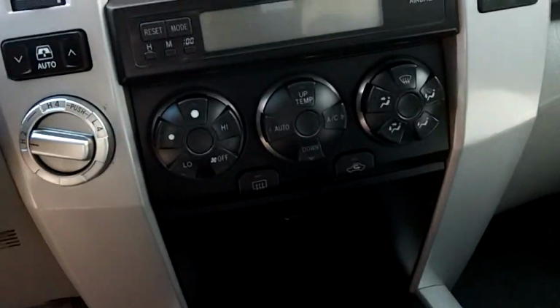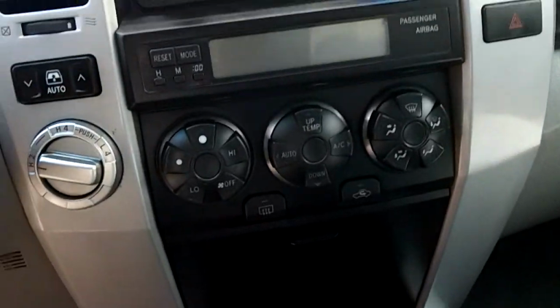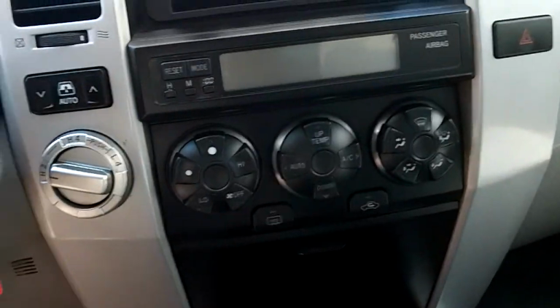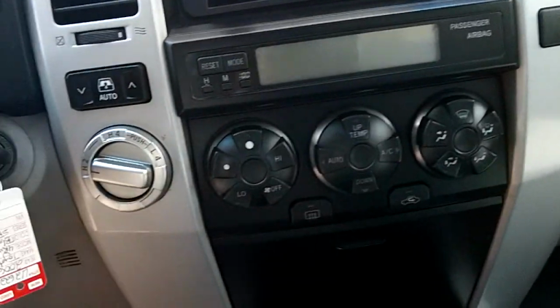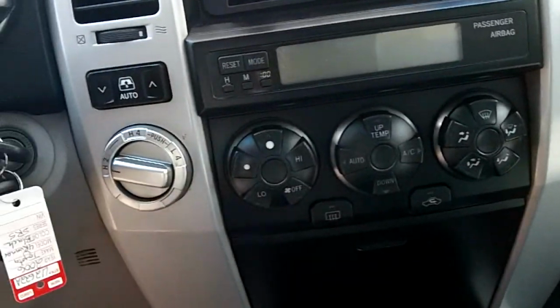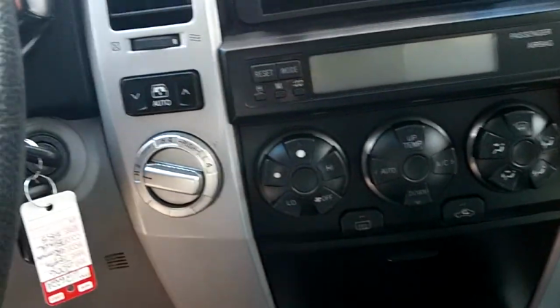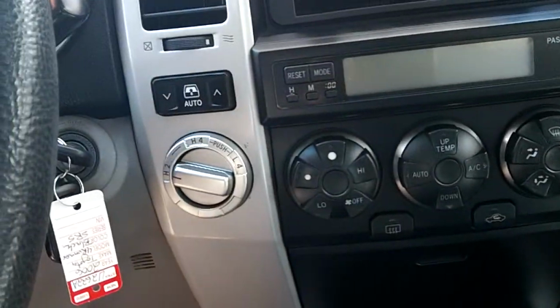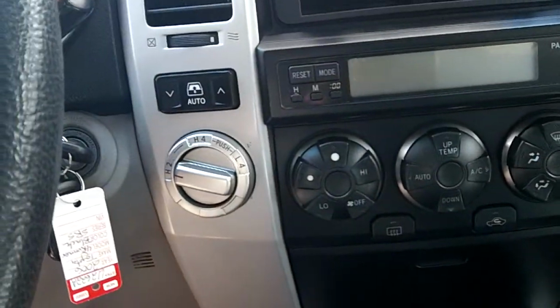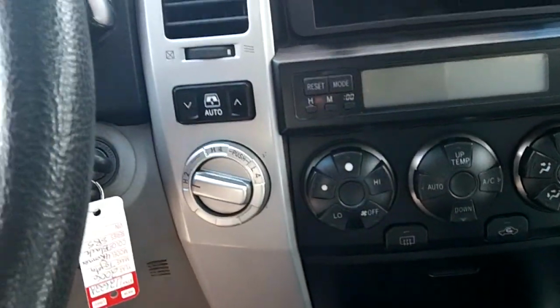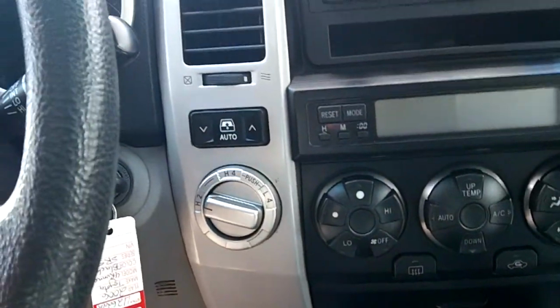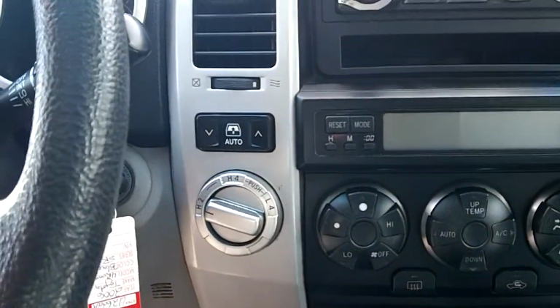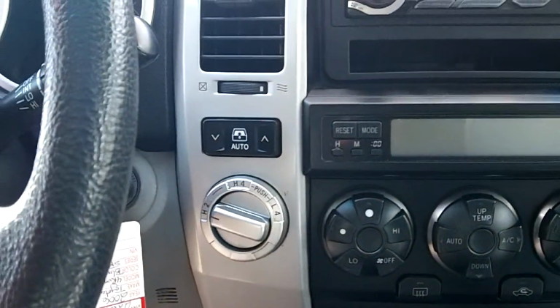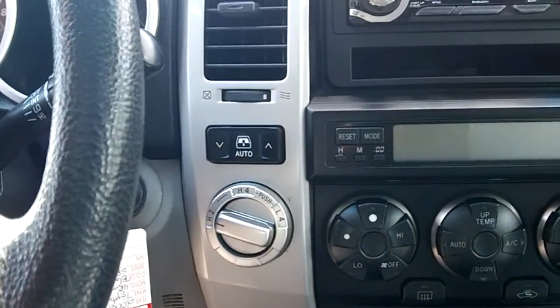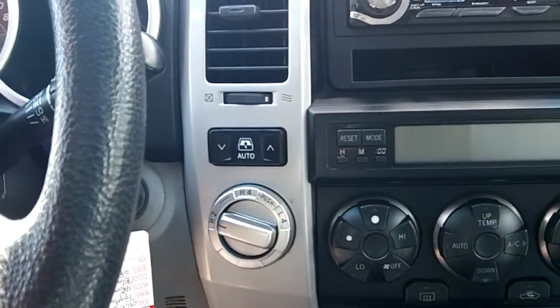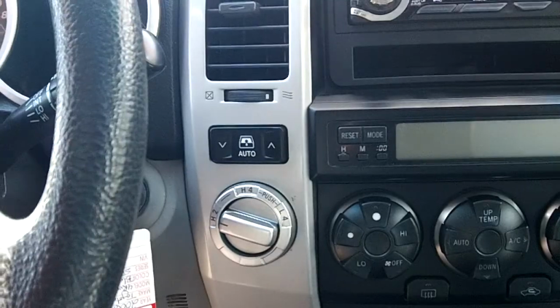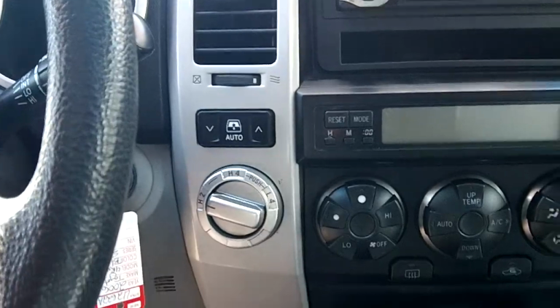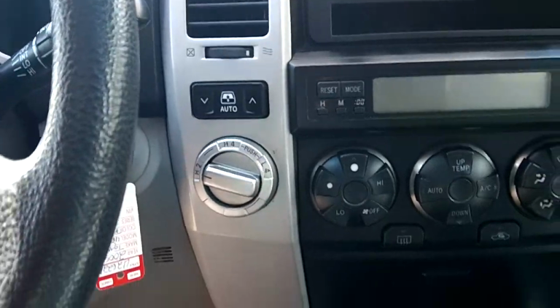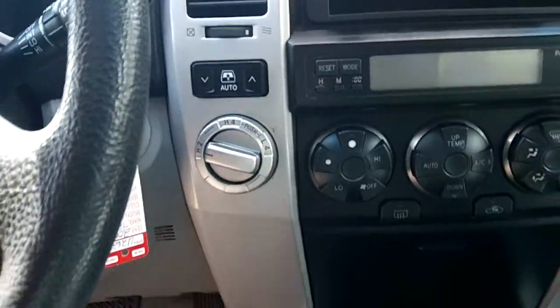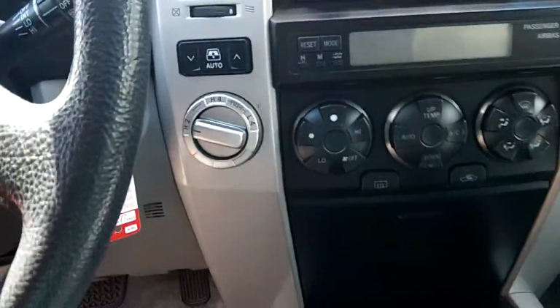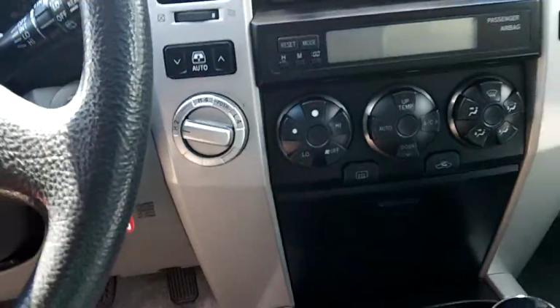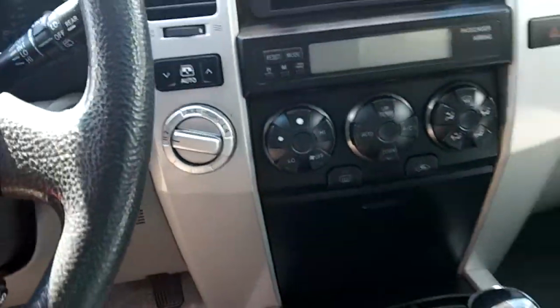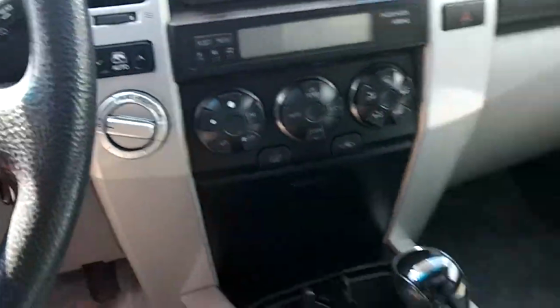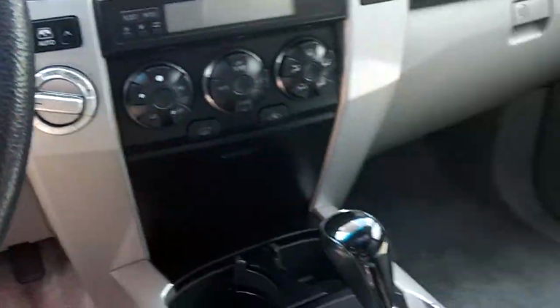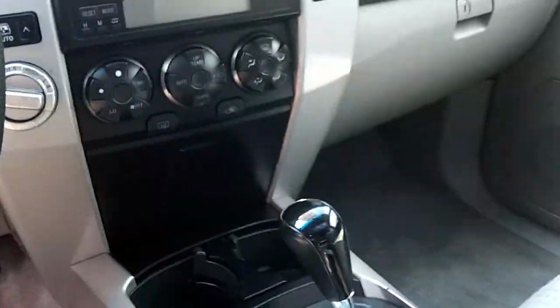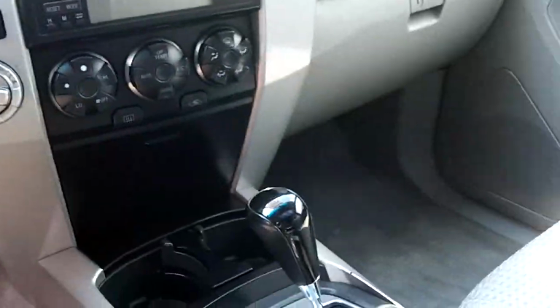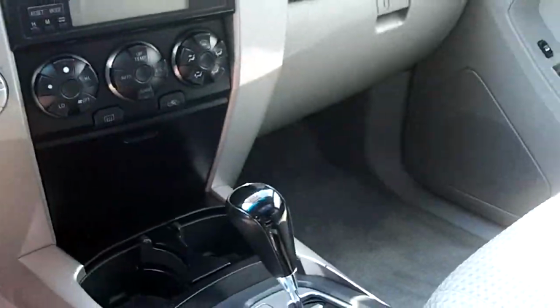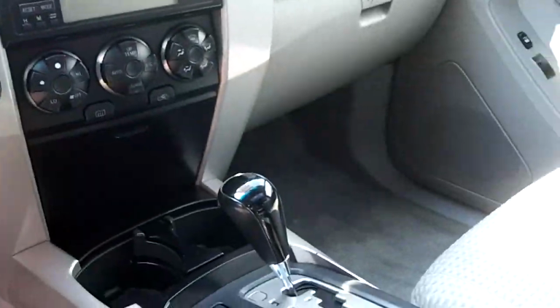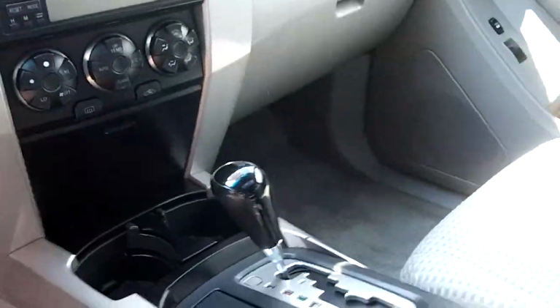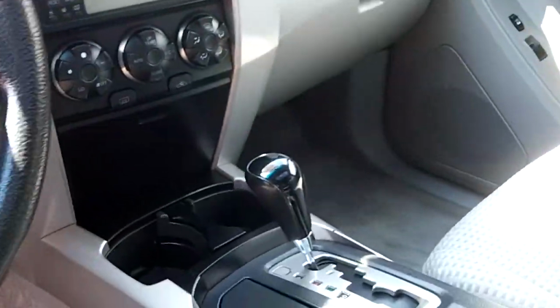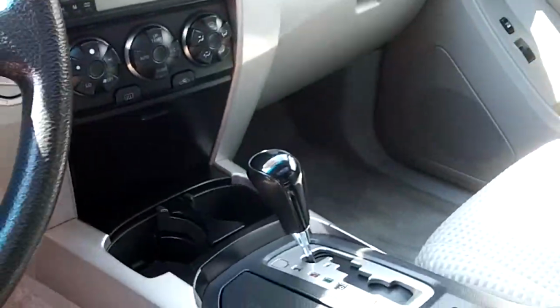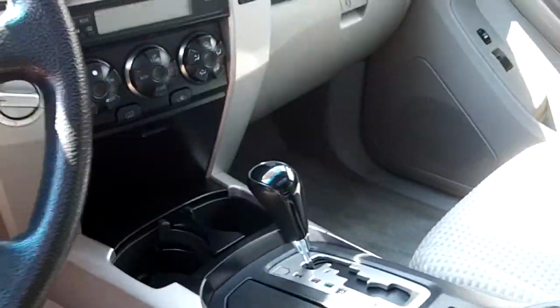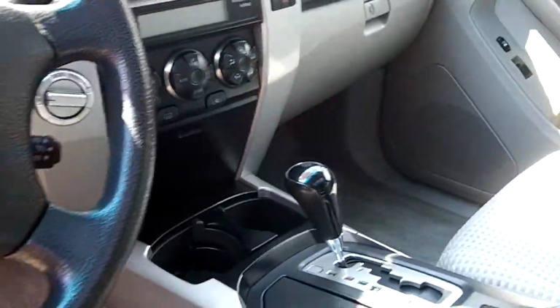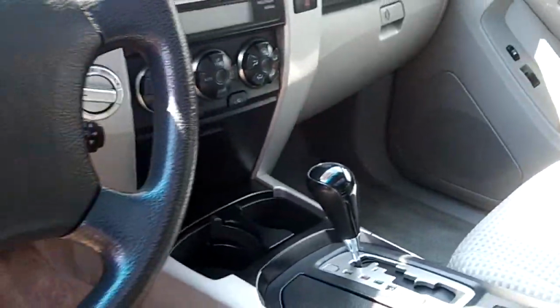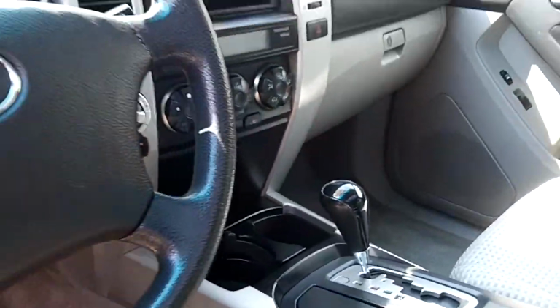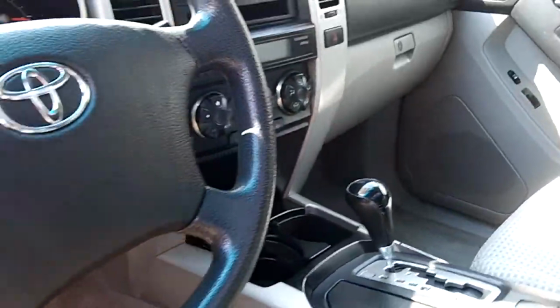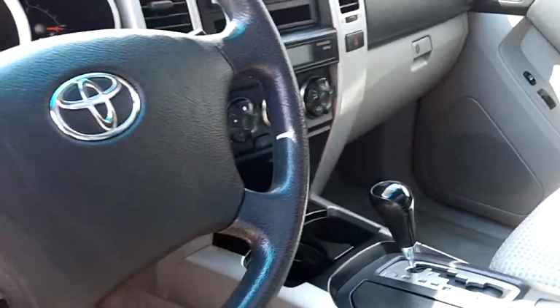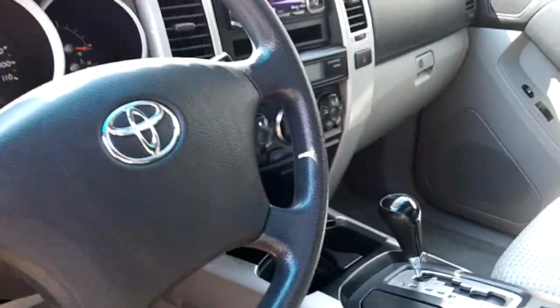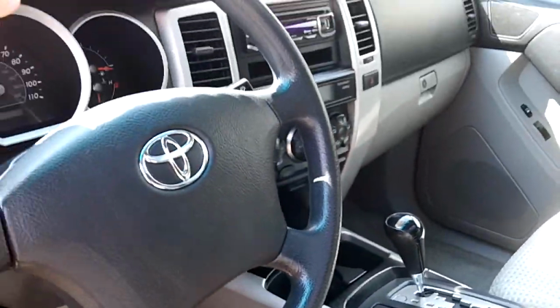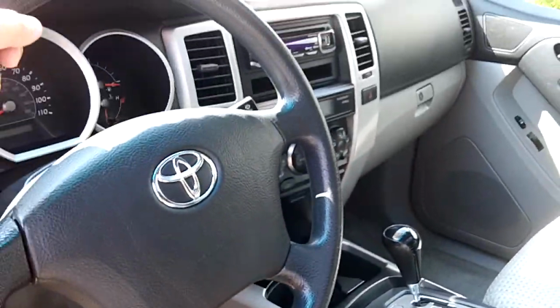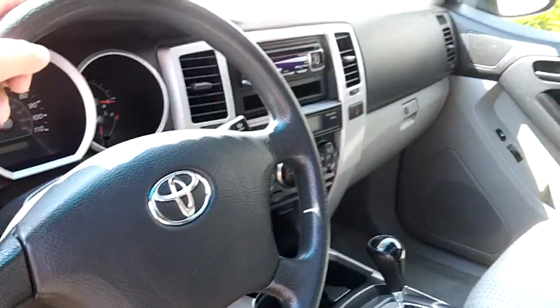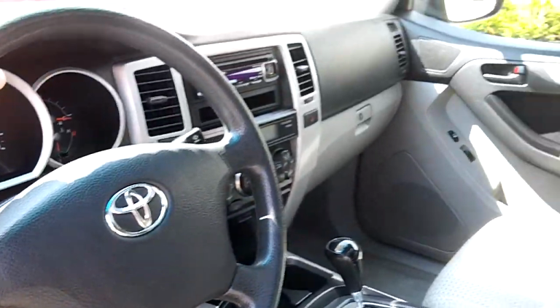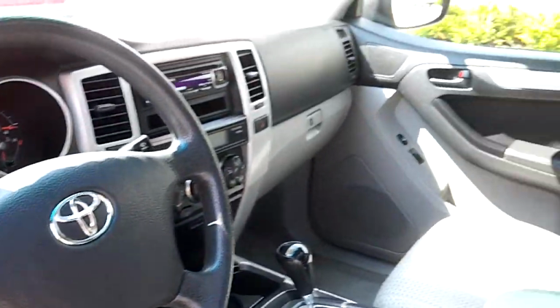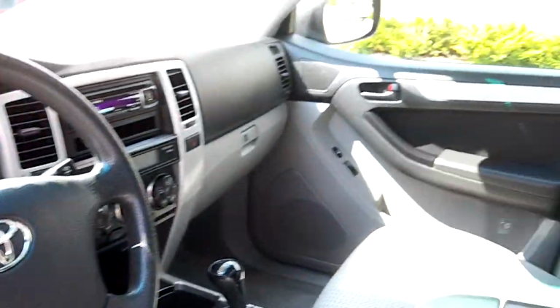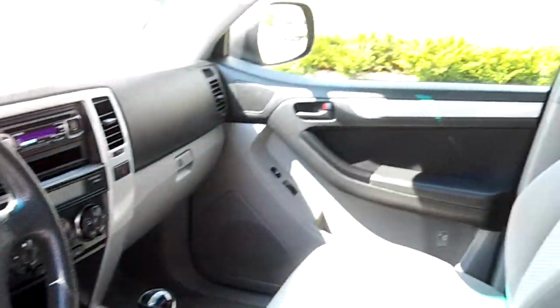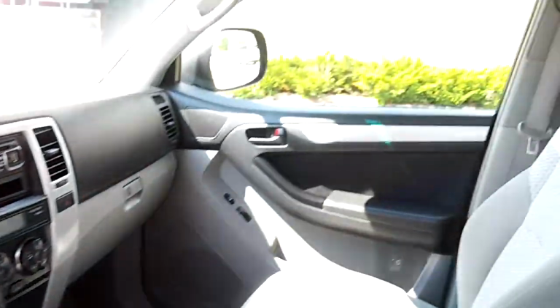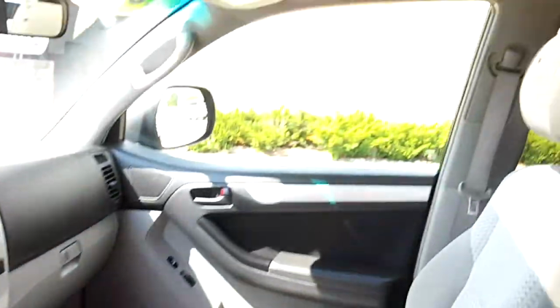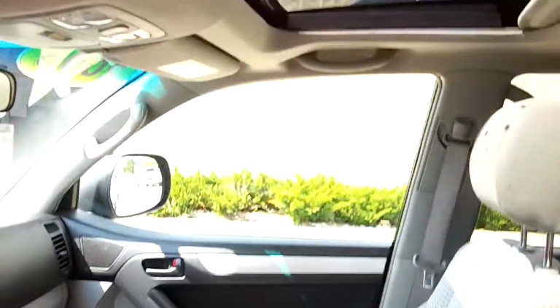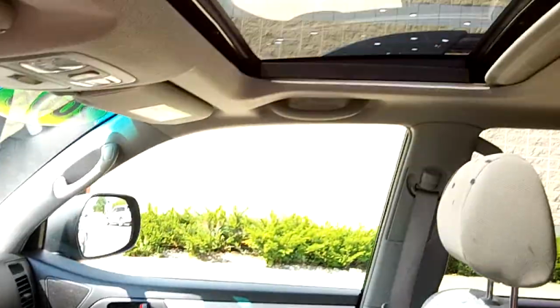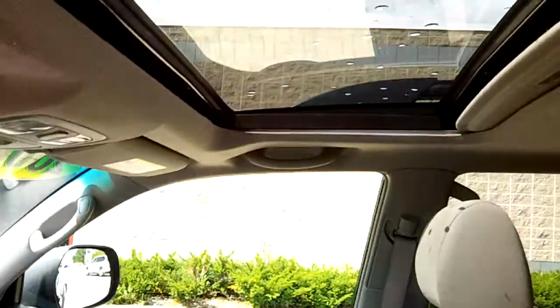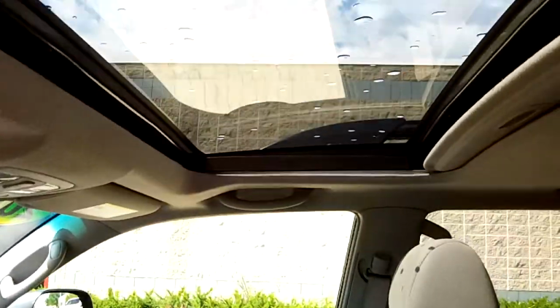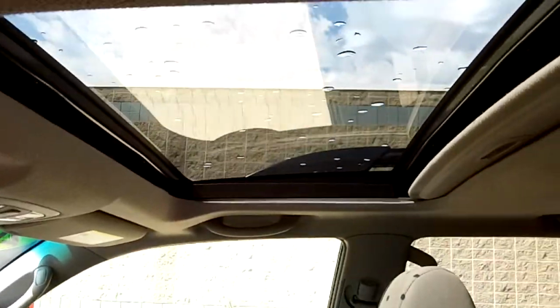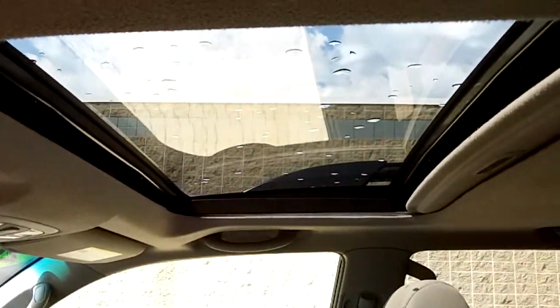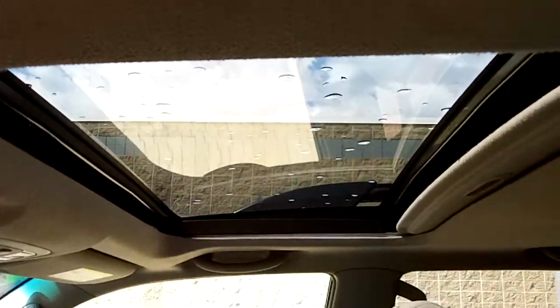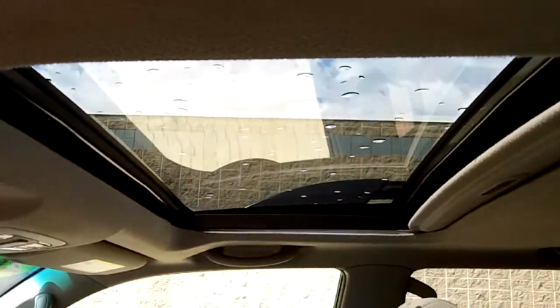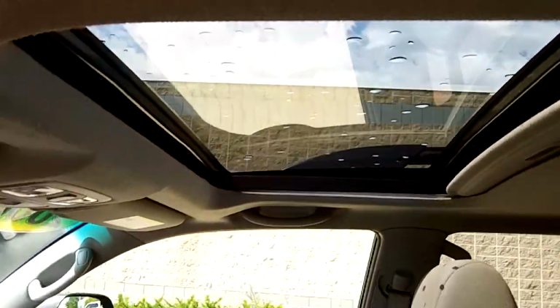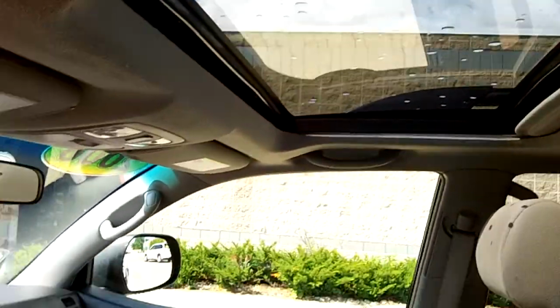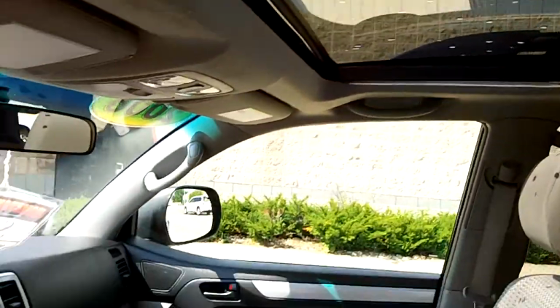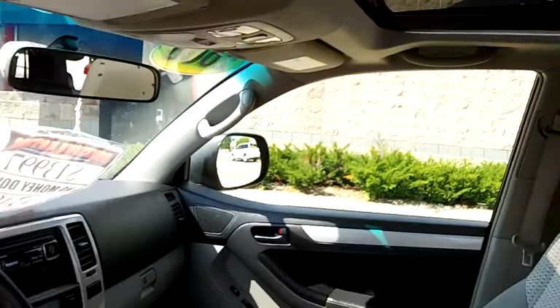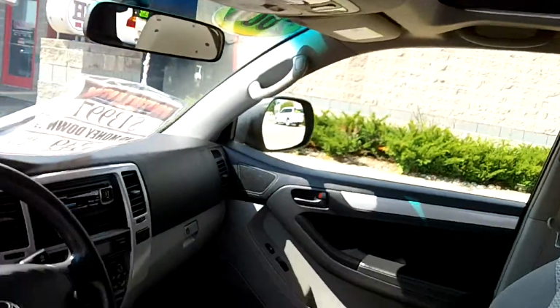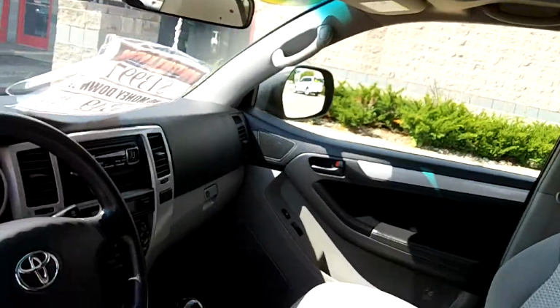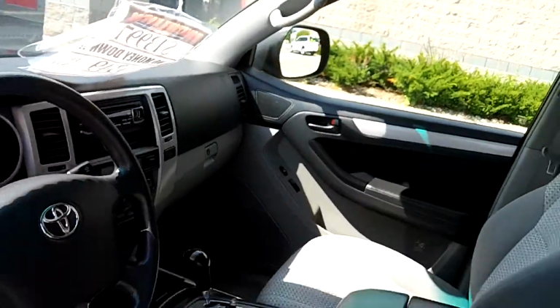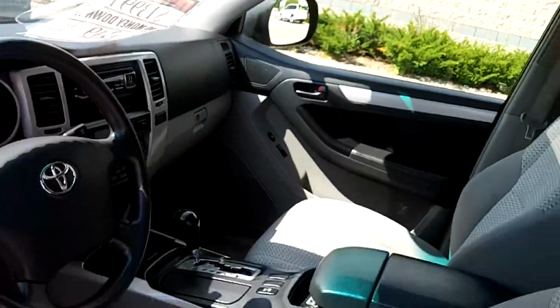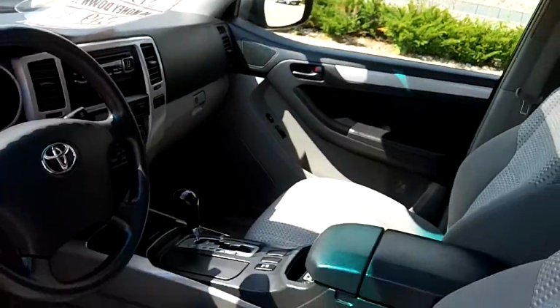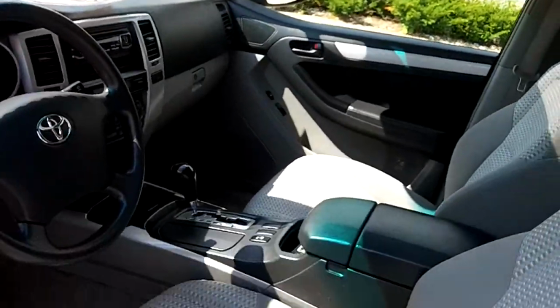Heat and air conditioning — air blows ice cold — with a turn knob control. It's a 4WD automatic transmission with cruise control and a power sunroof up on top.